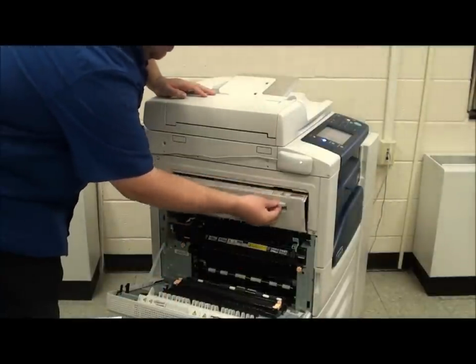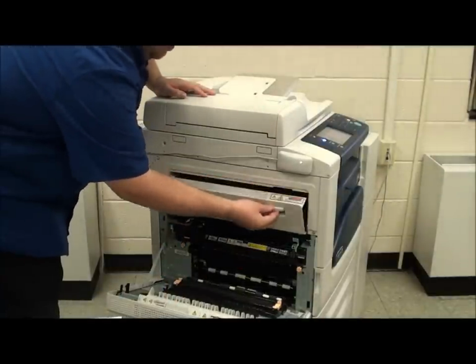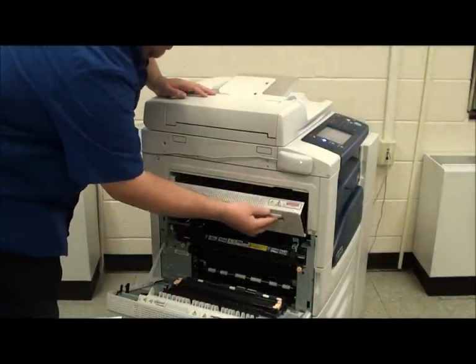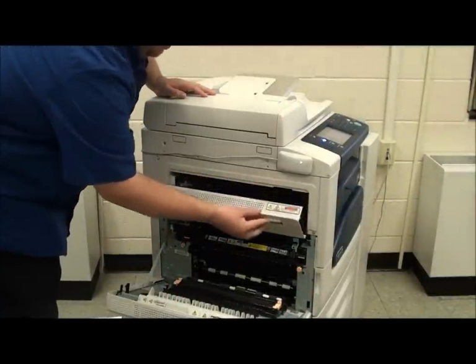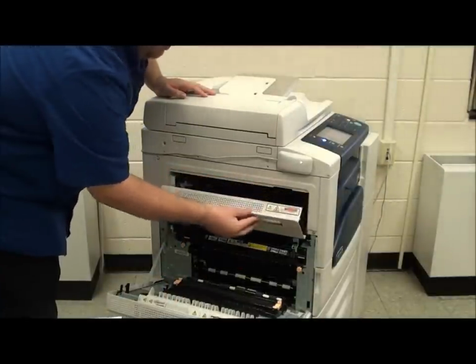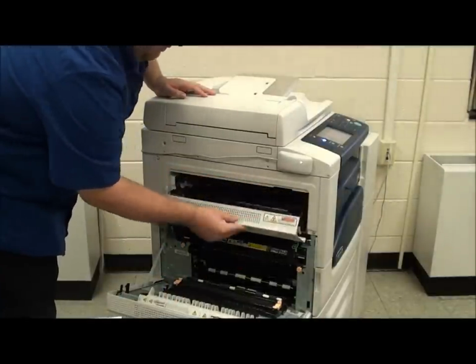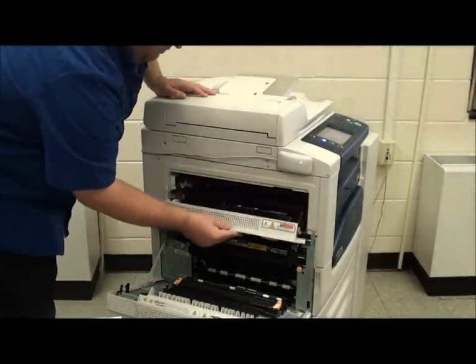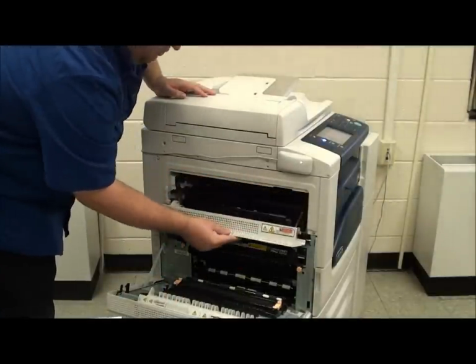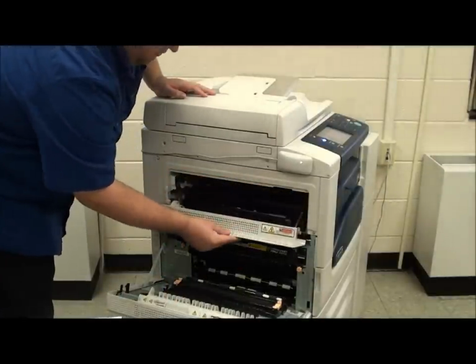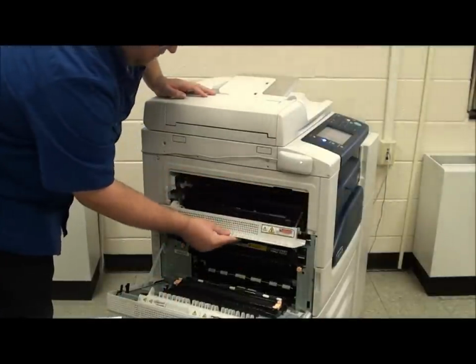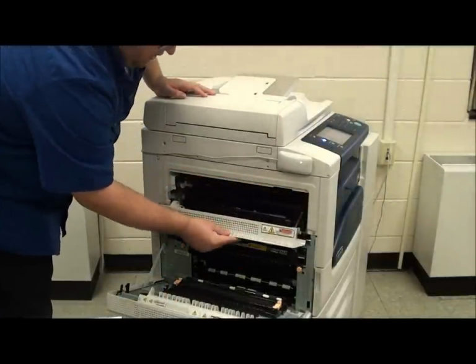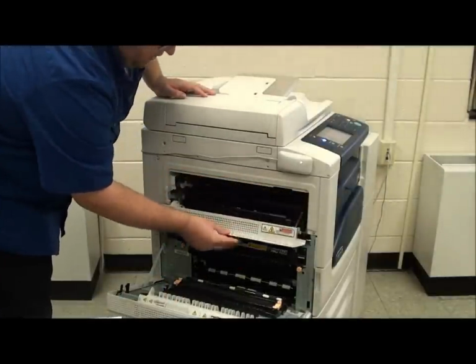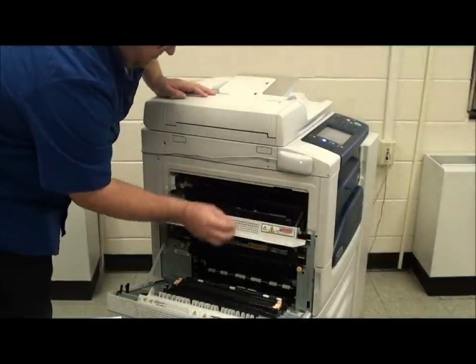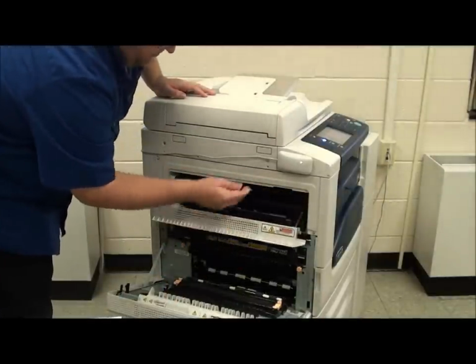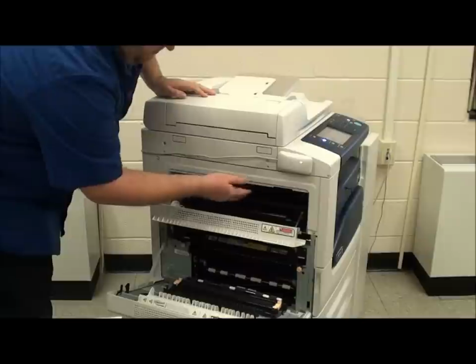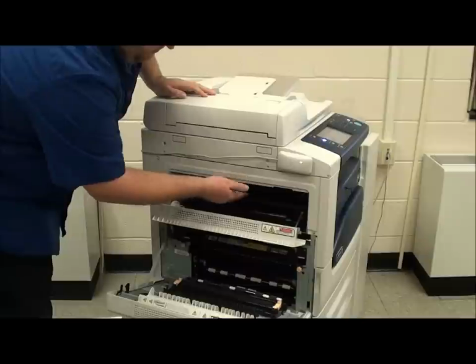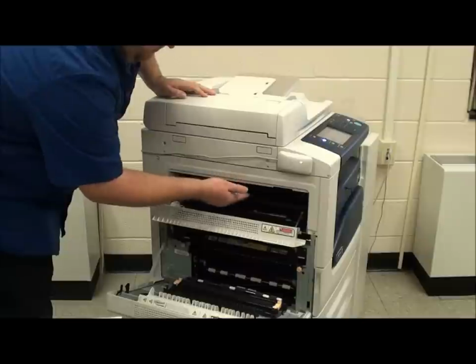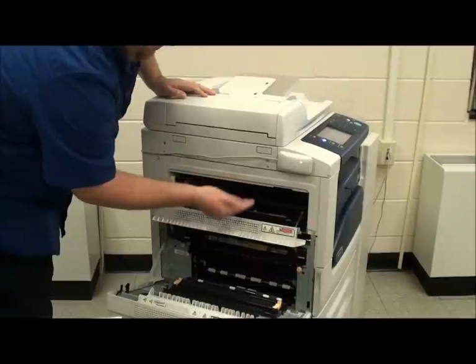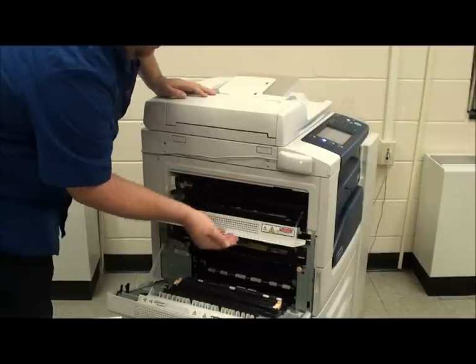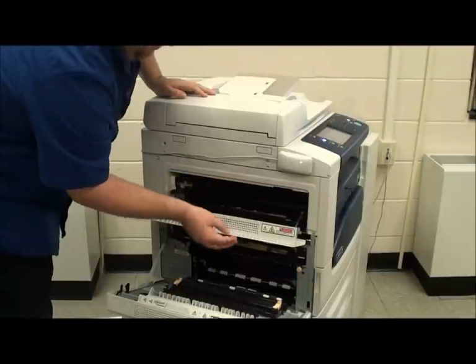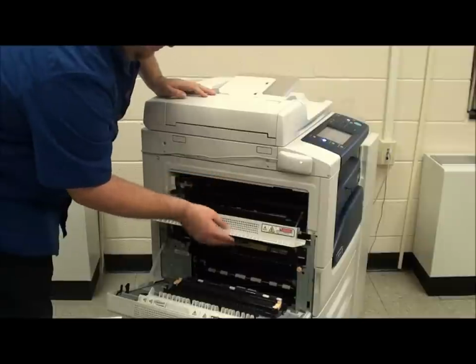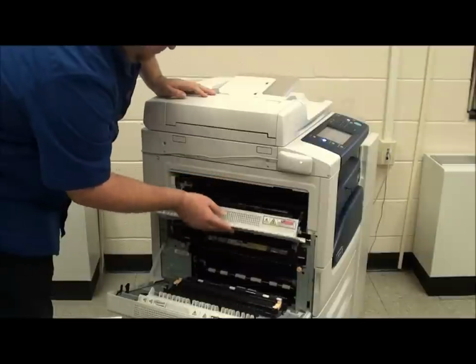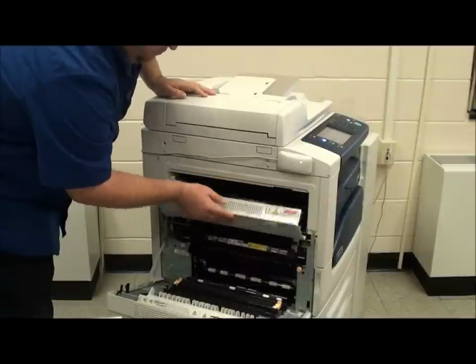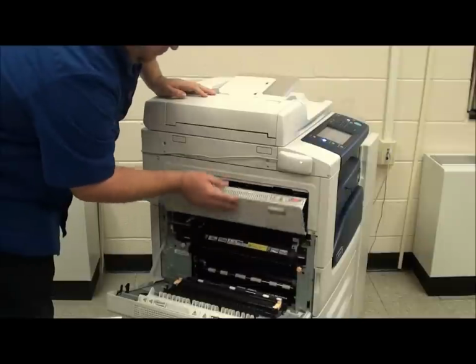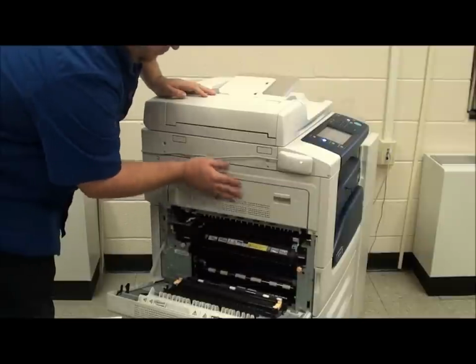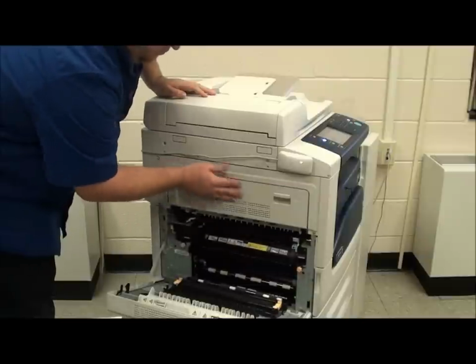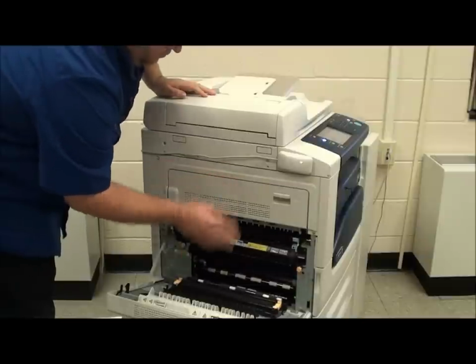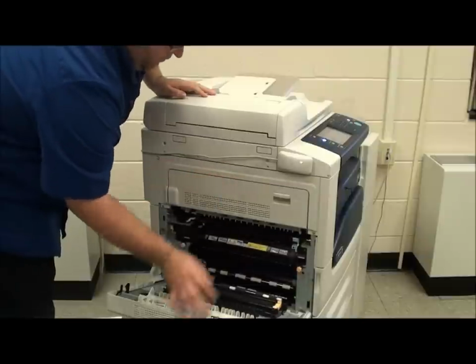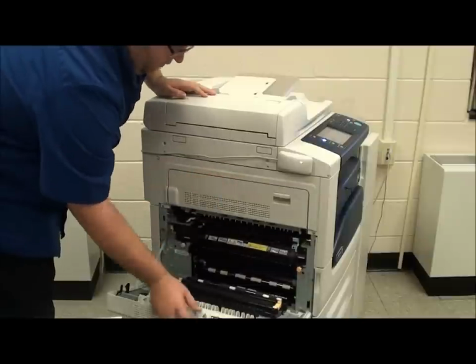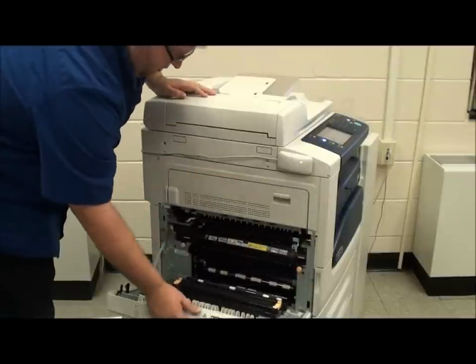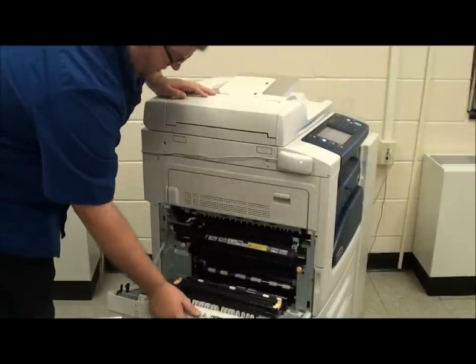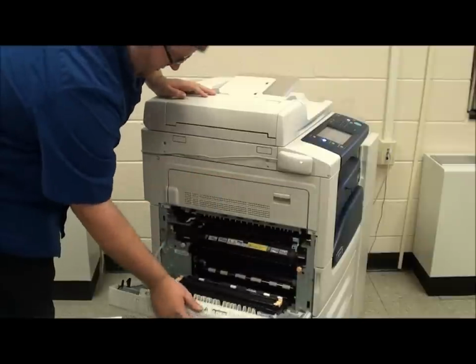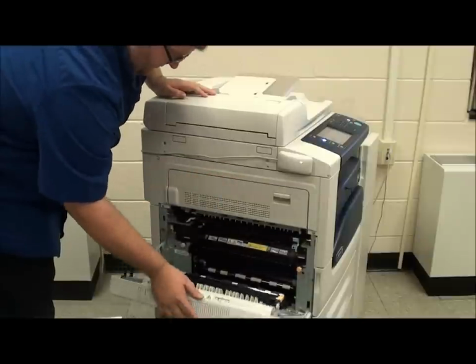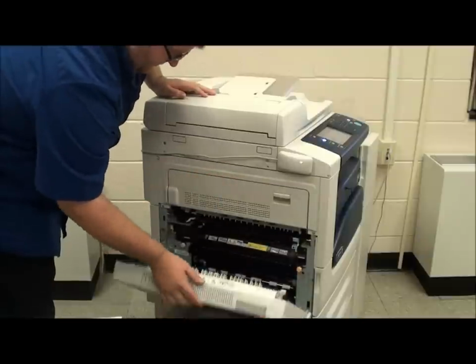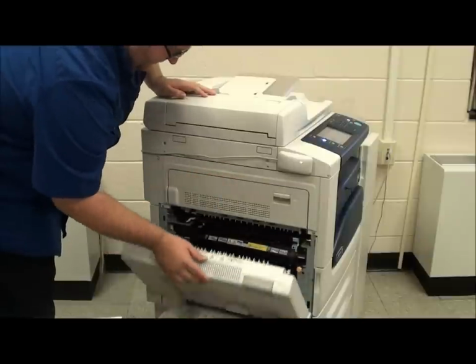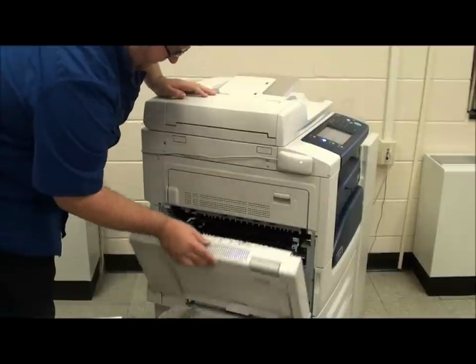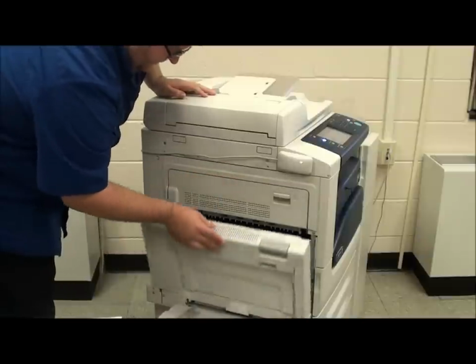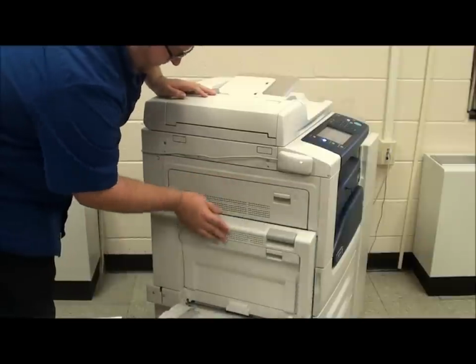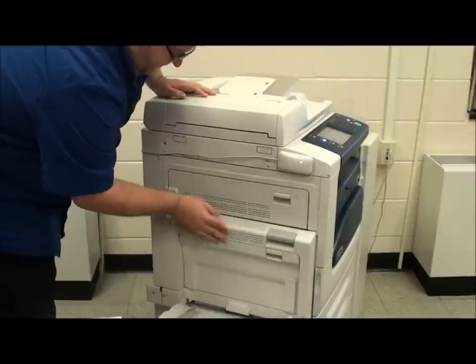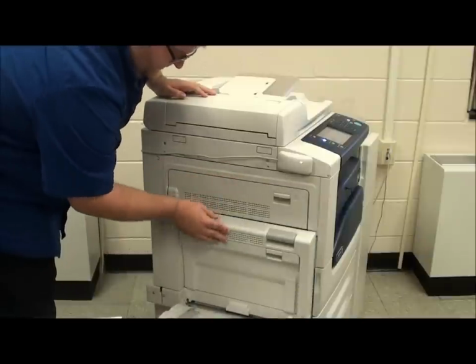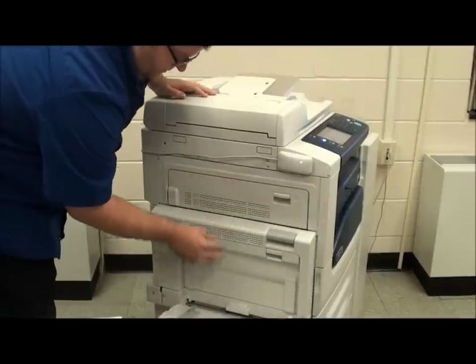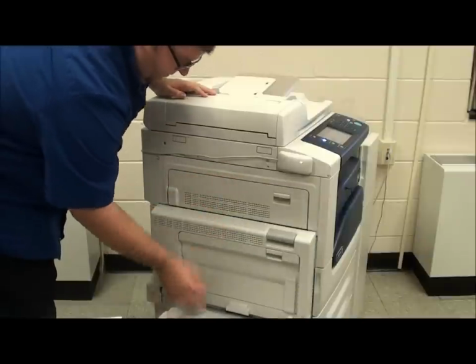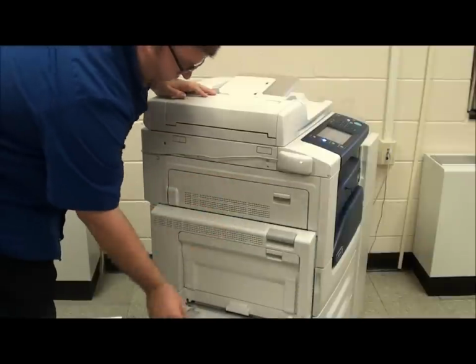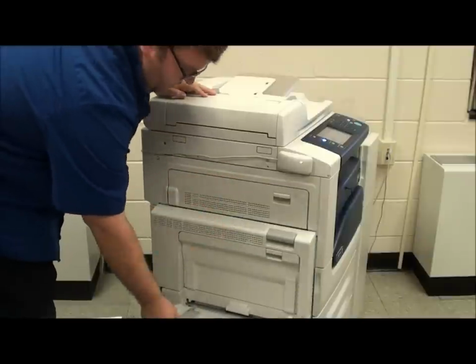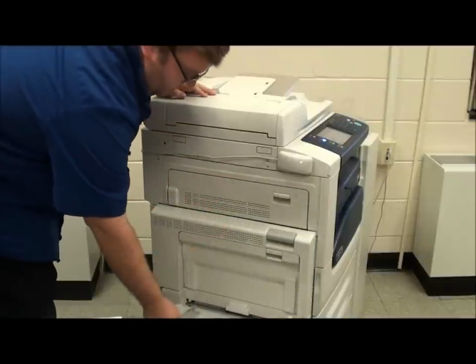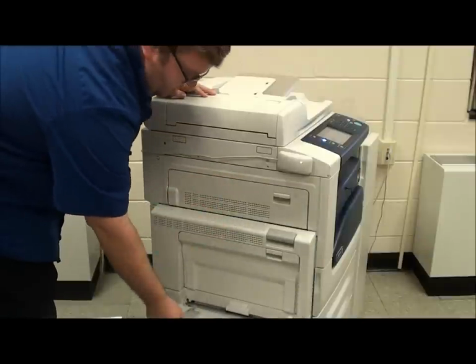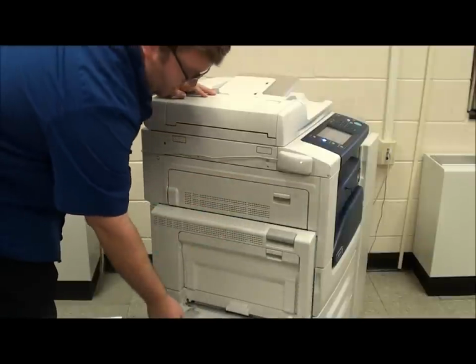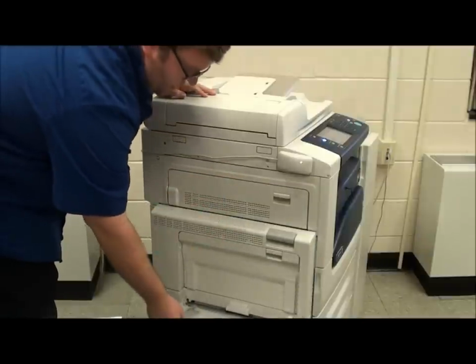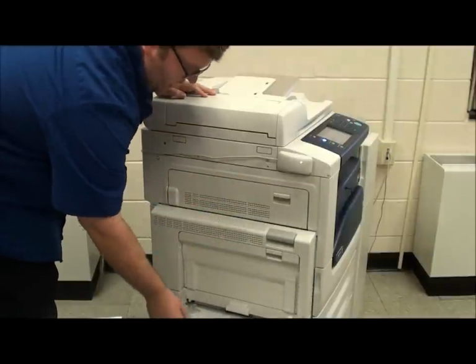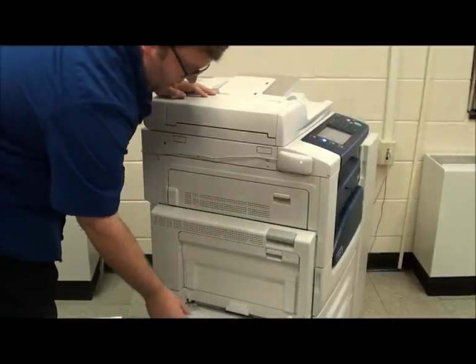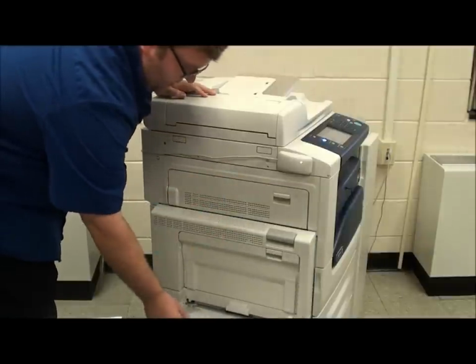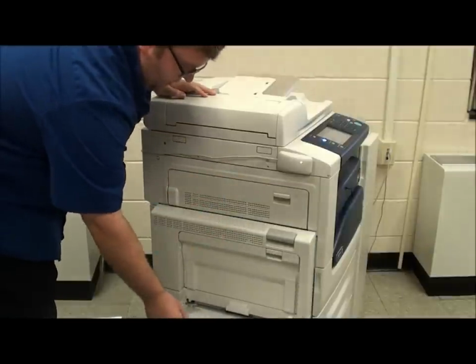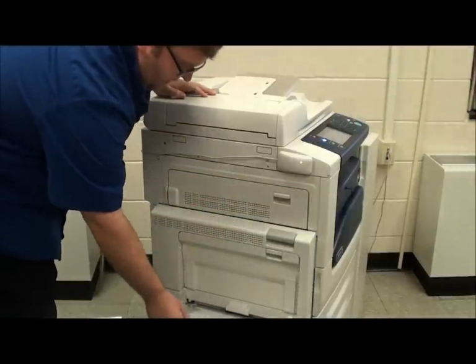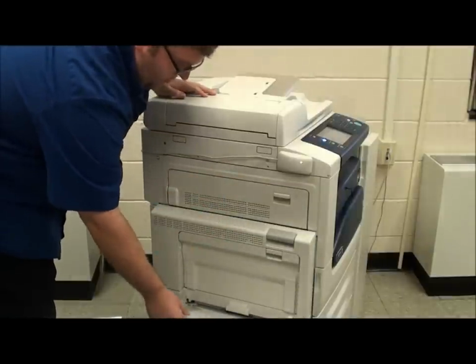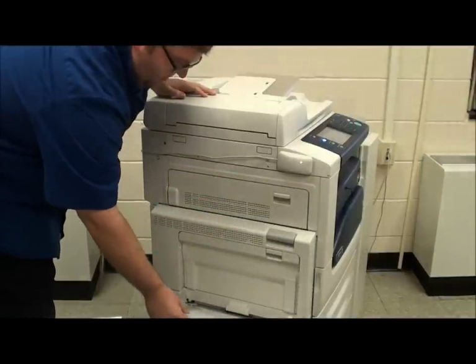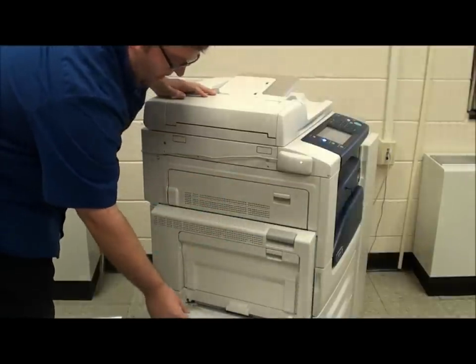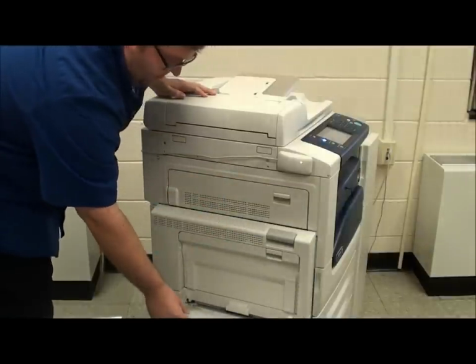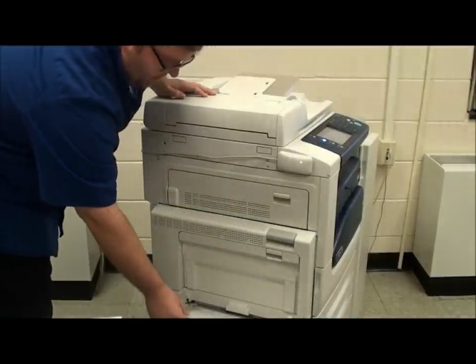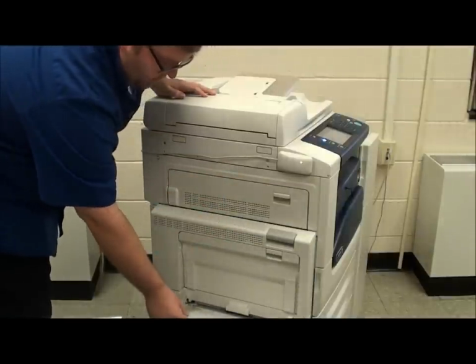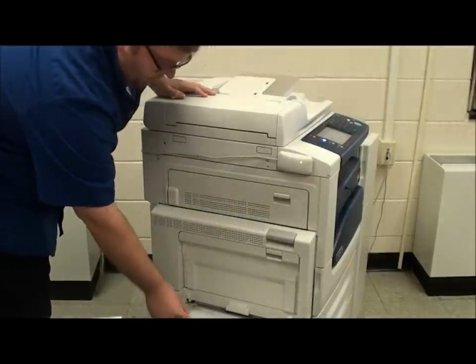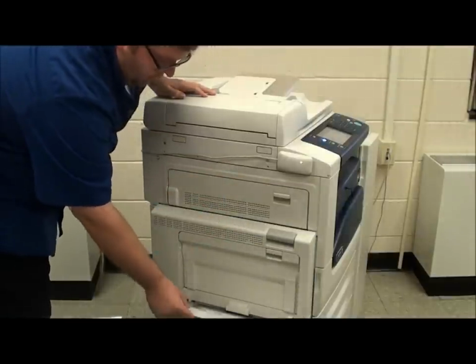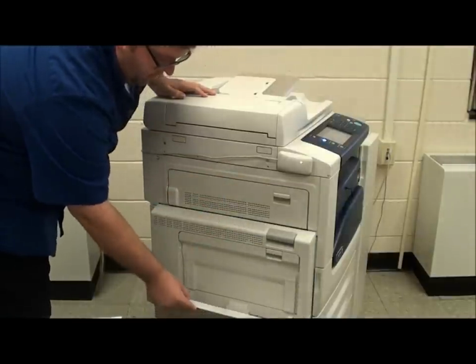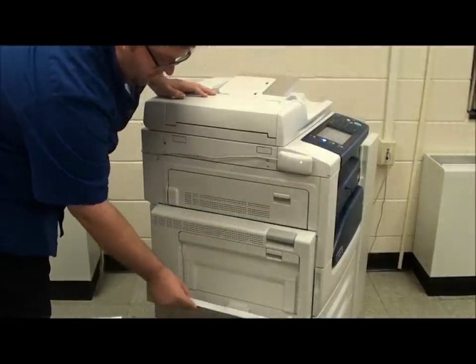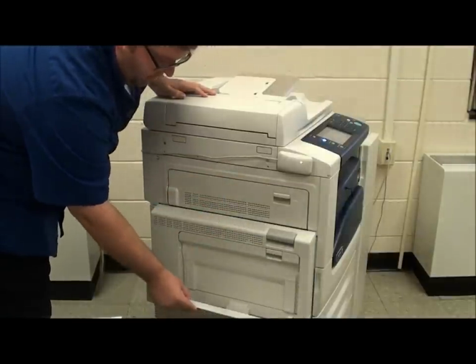We also have a door for E, and we still have our bypass tray on the side, tray 5.